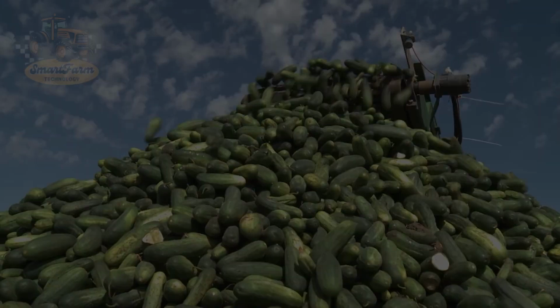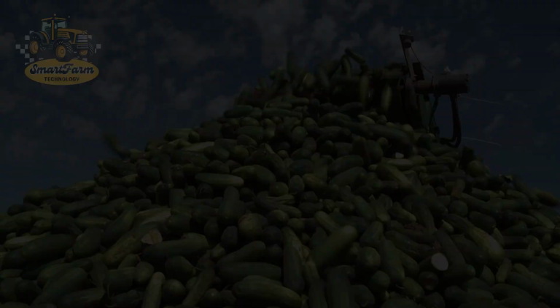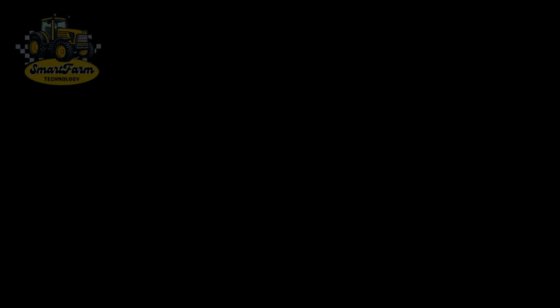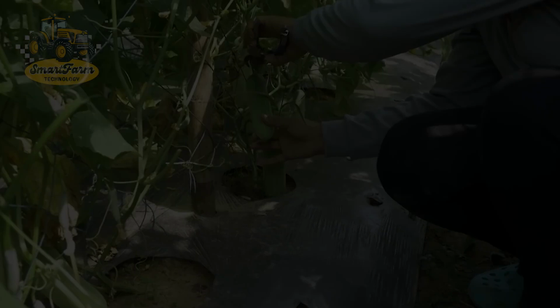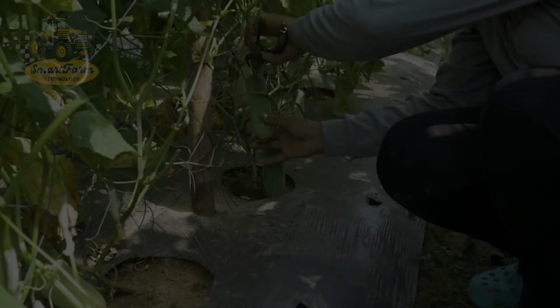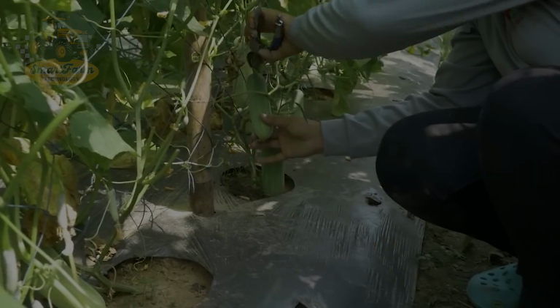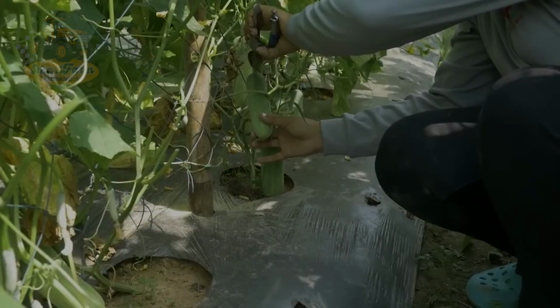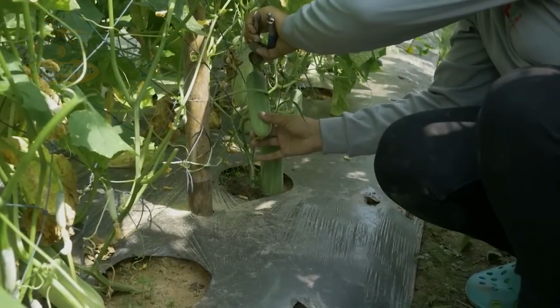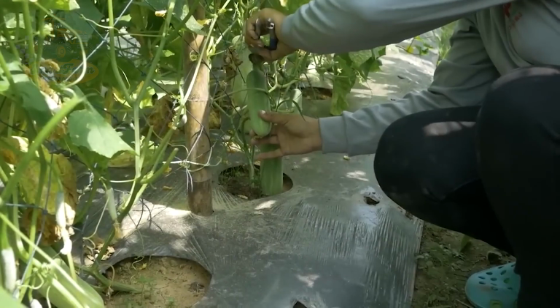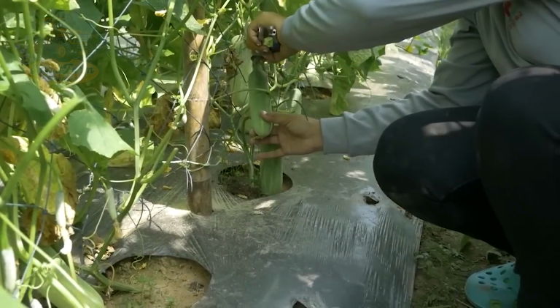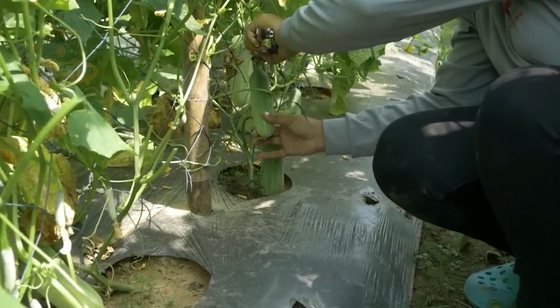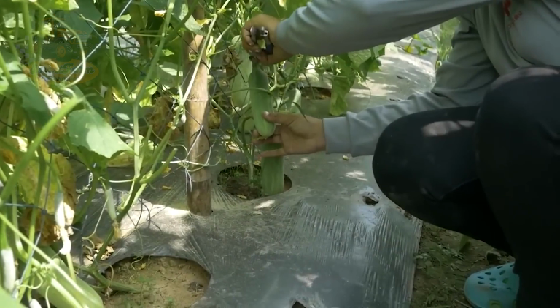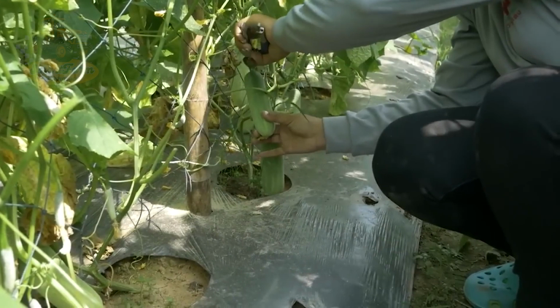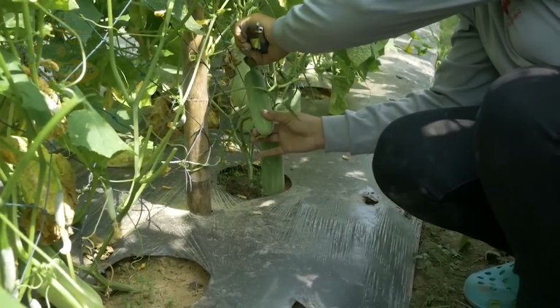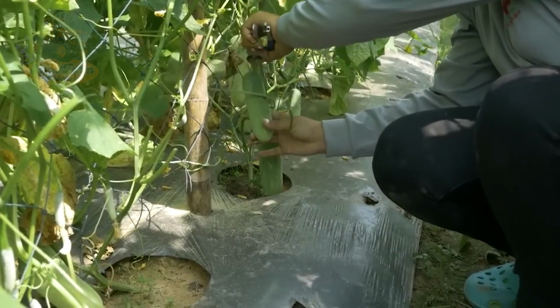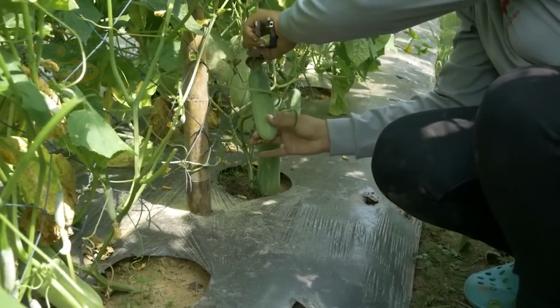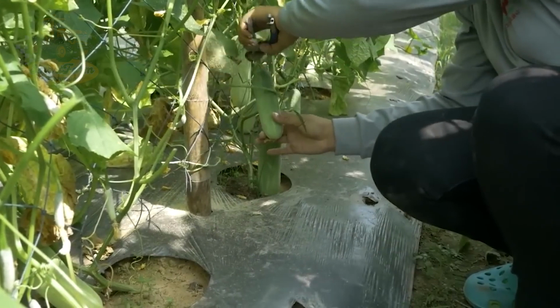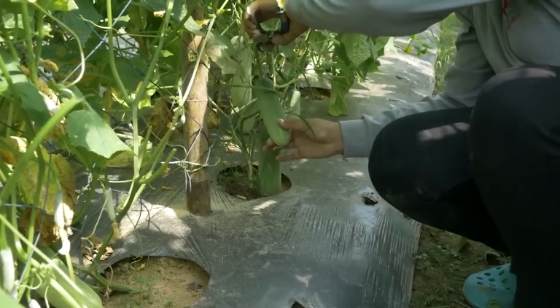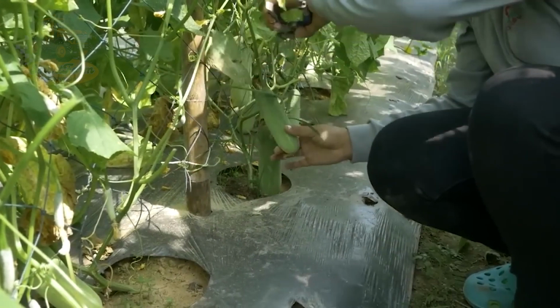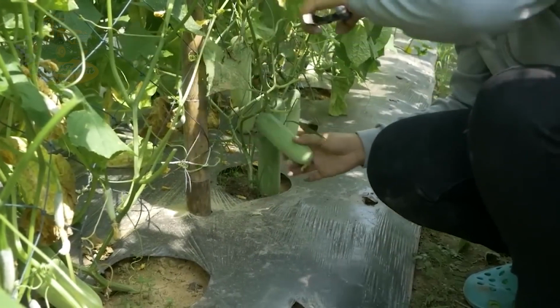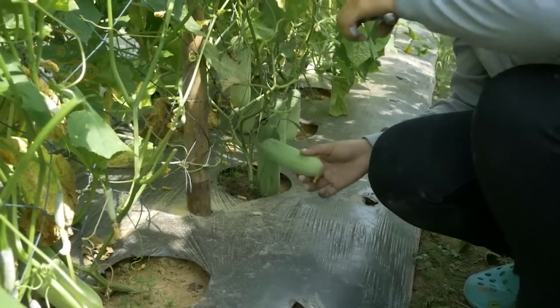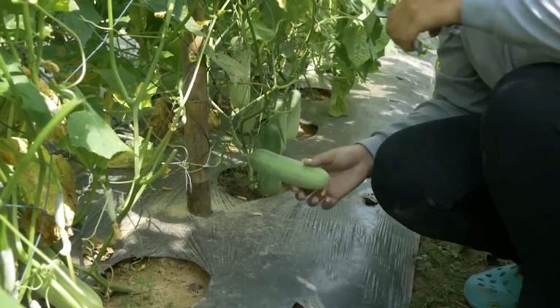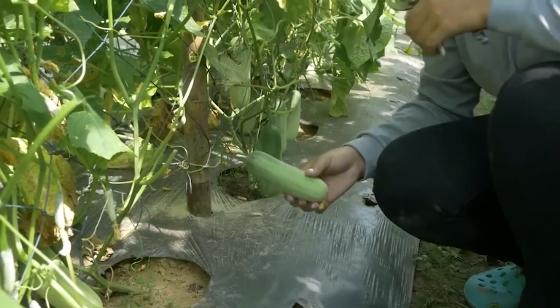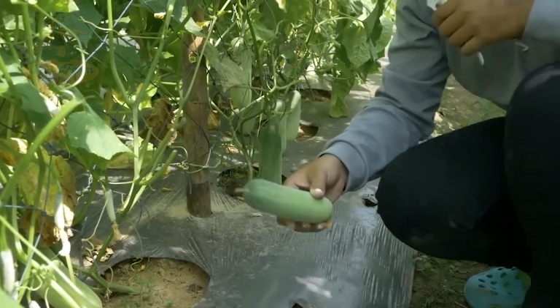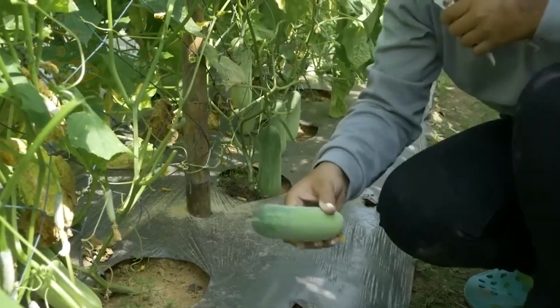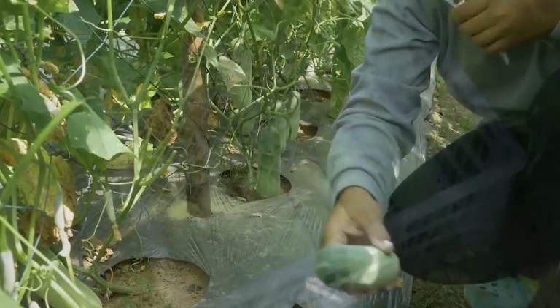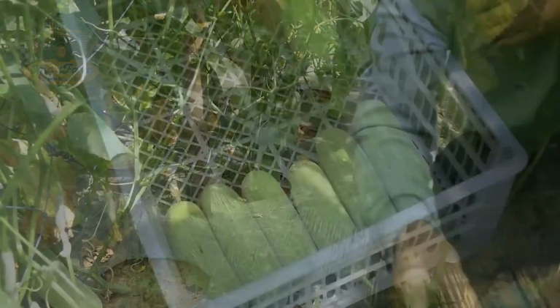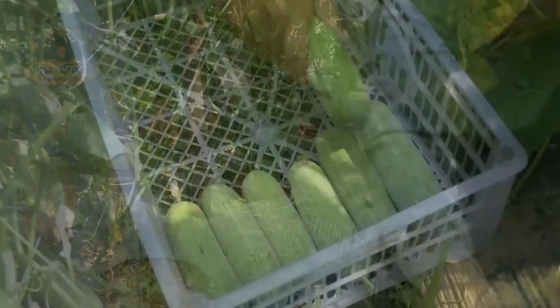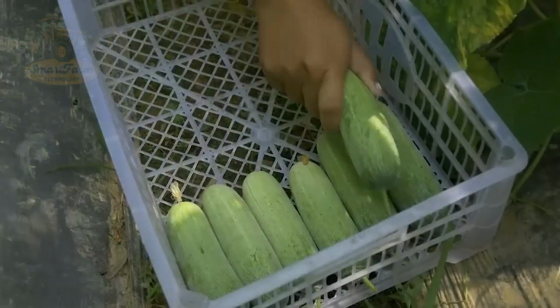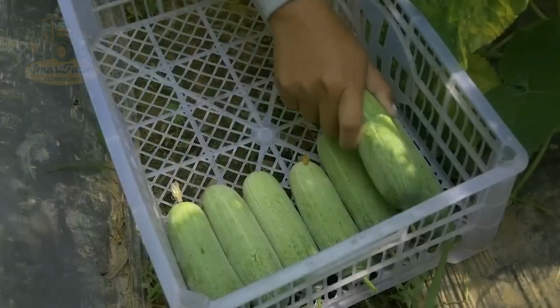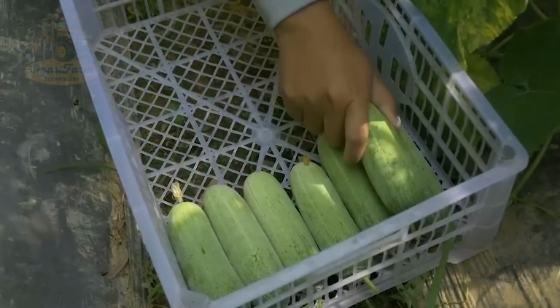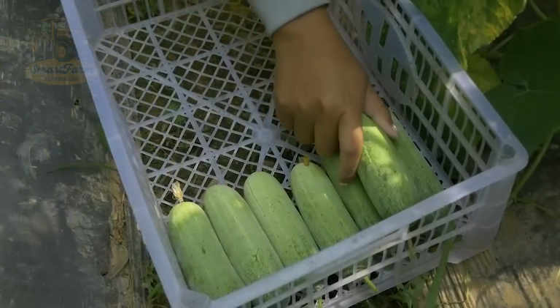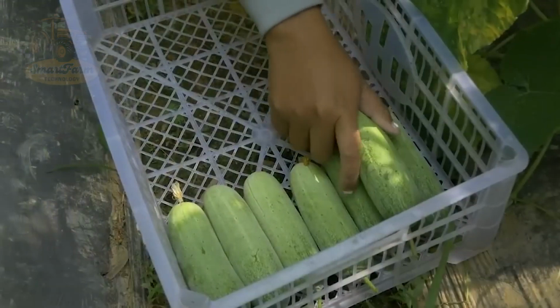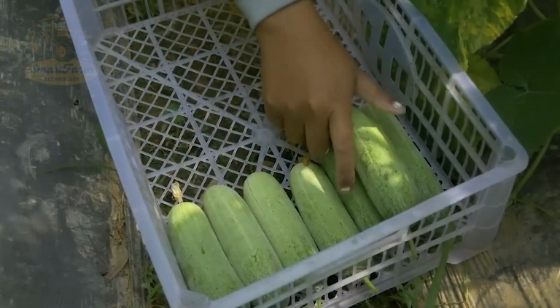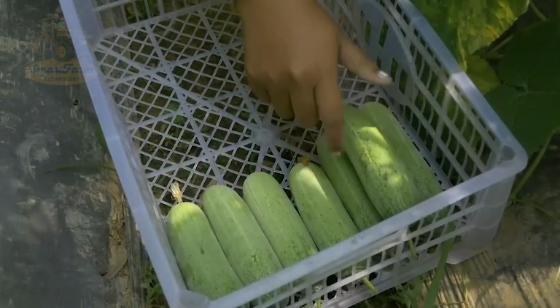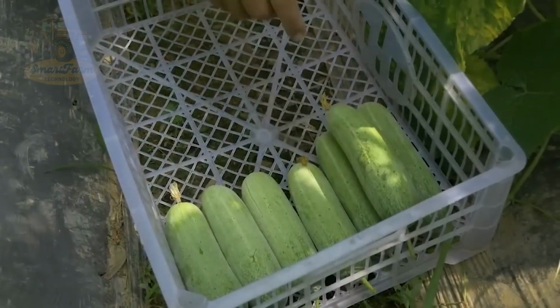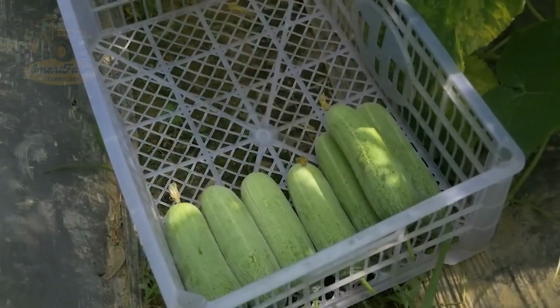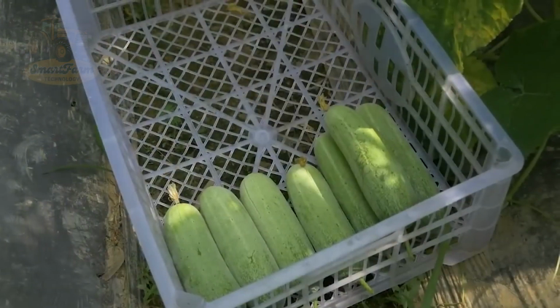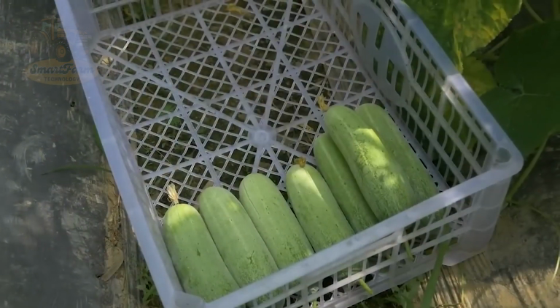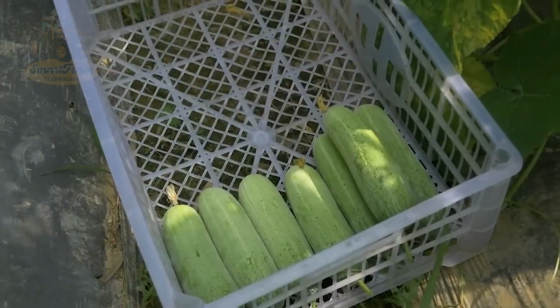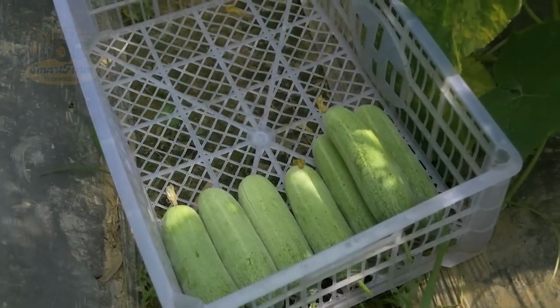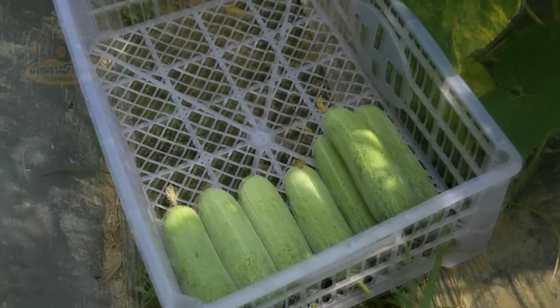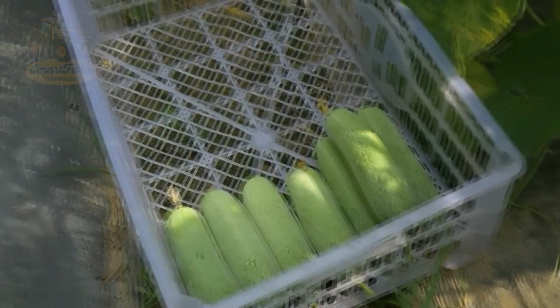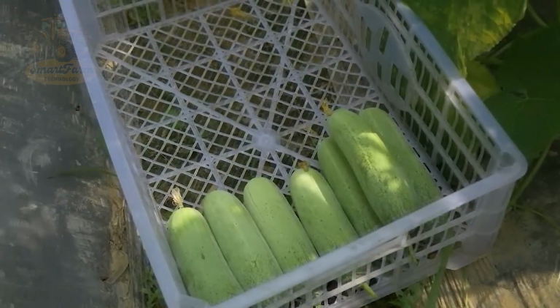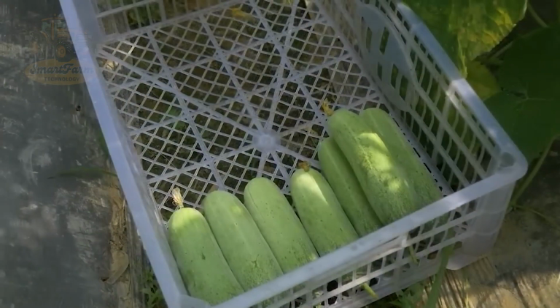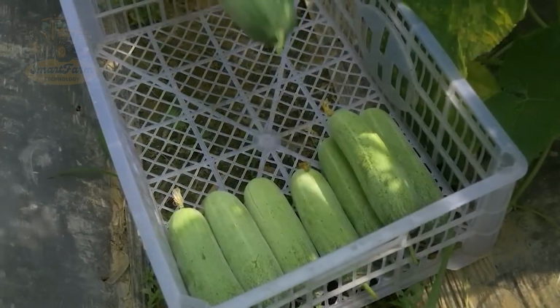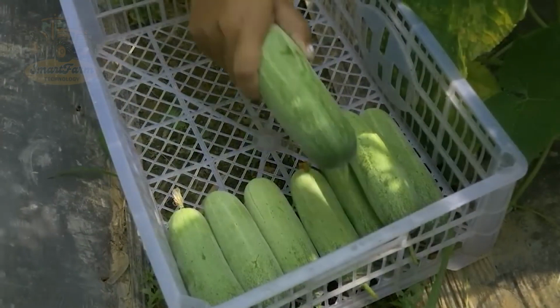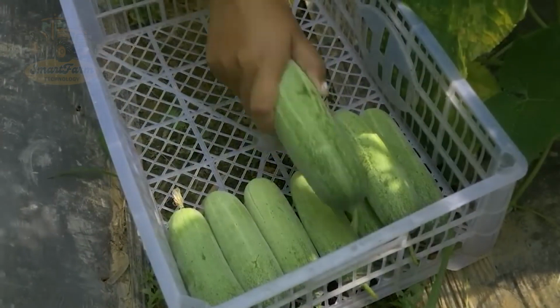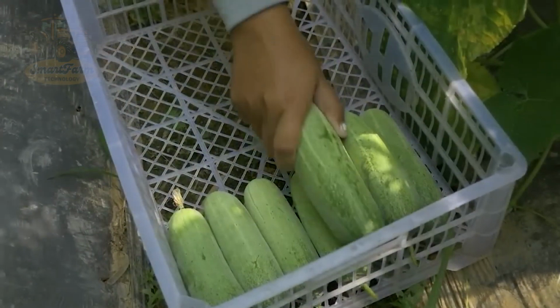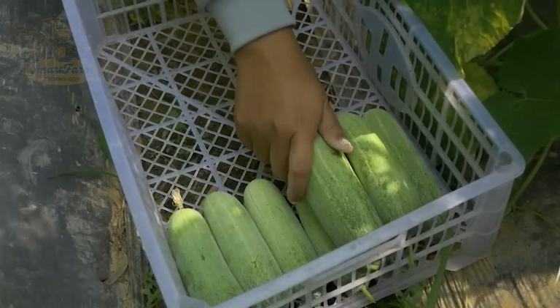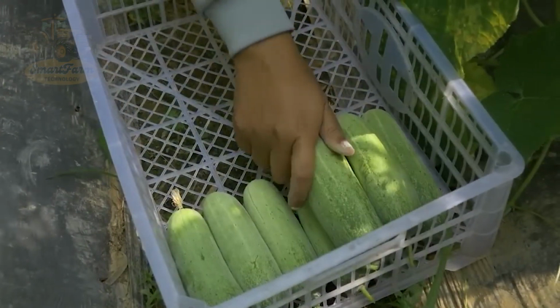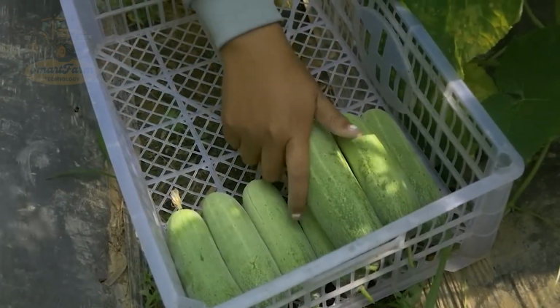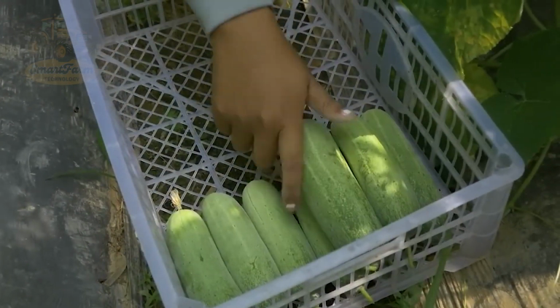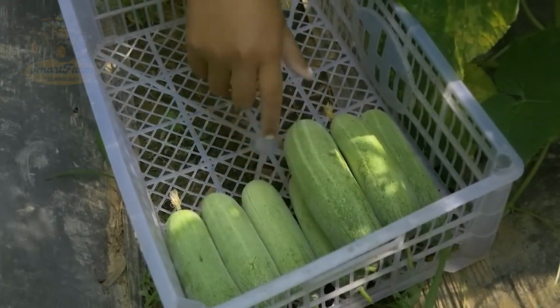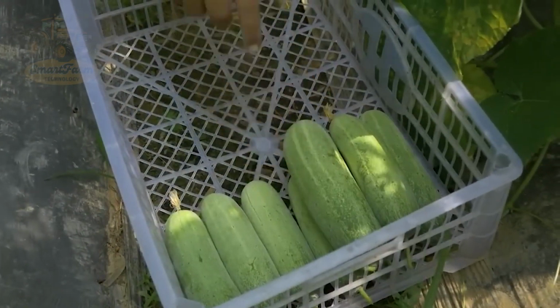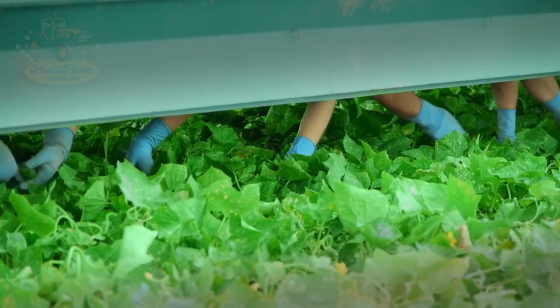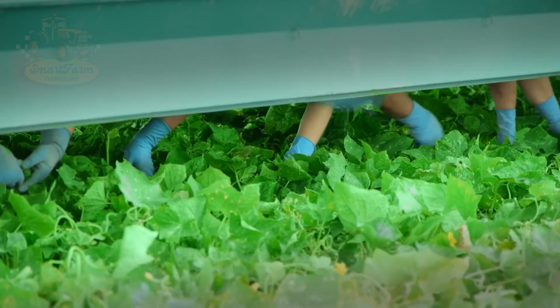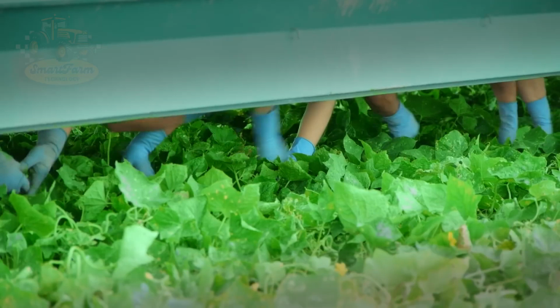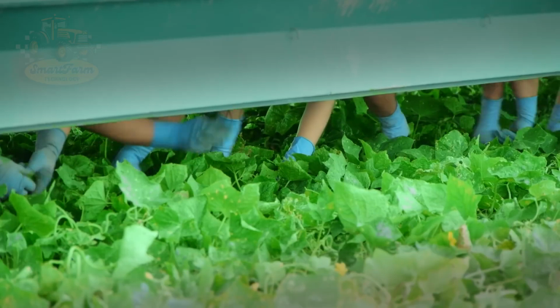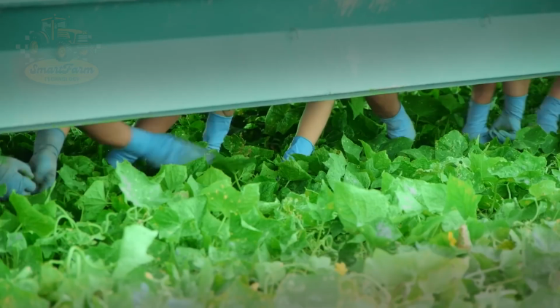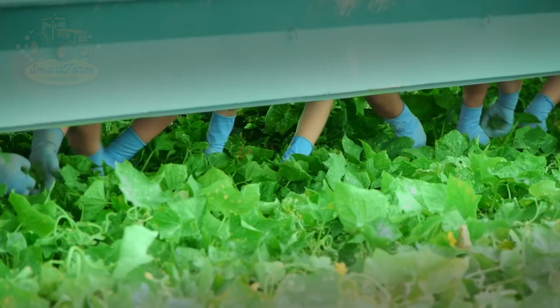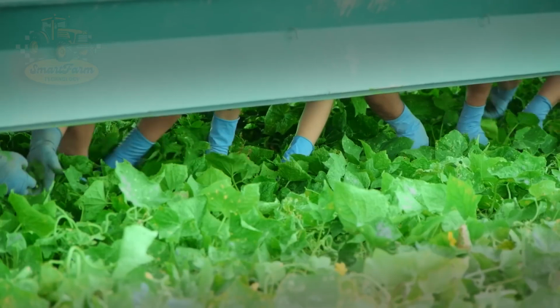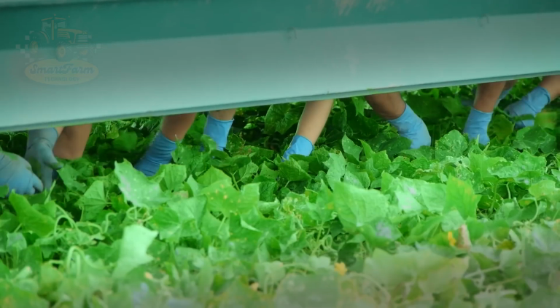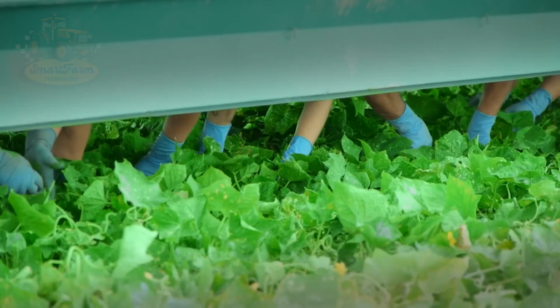In smaller farms, cucumbers are usually picked by hand, a labor-intensive and time-consuming task.